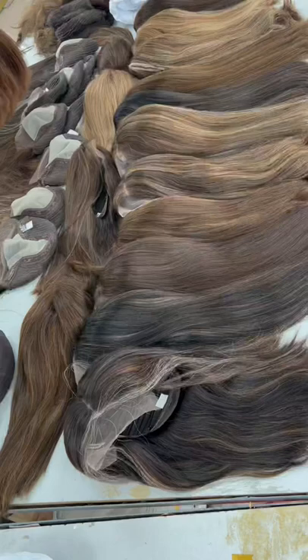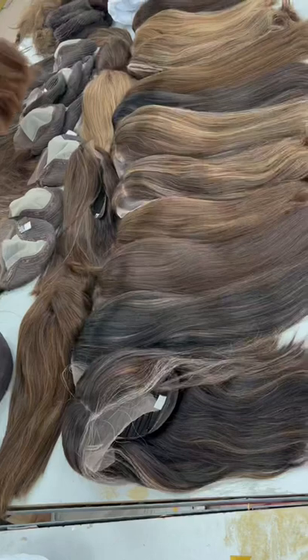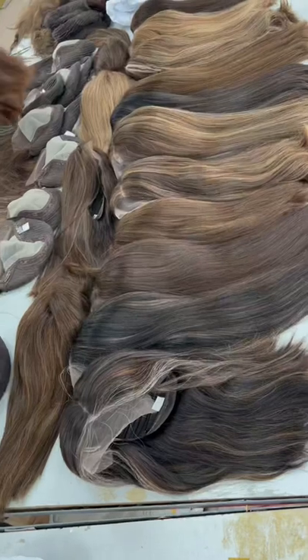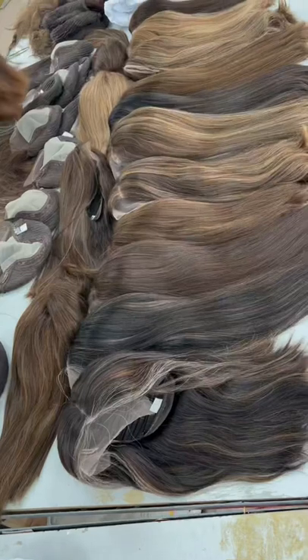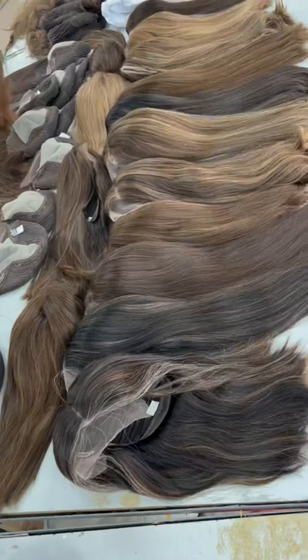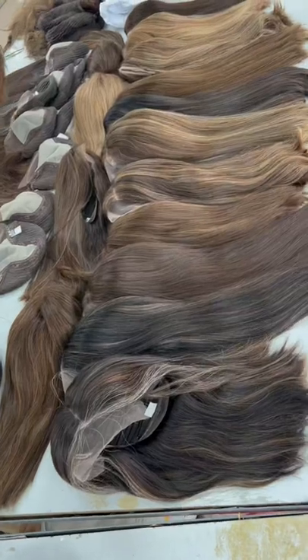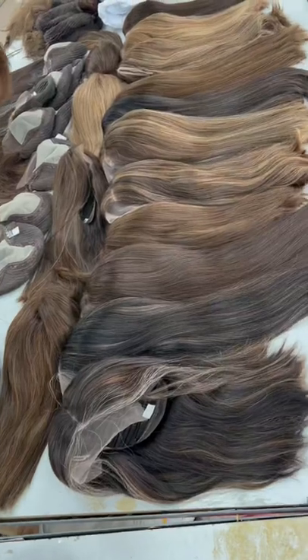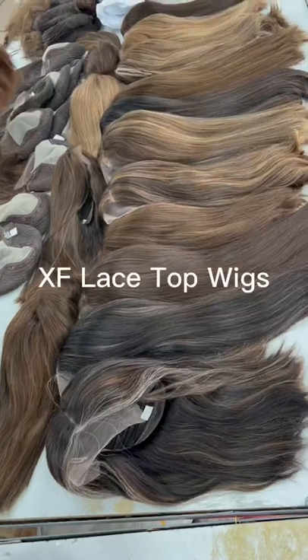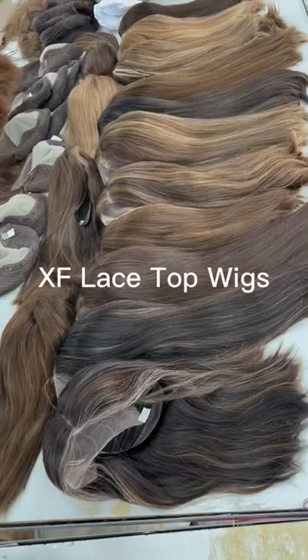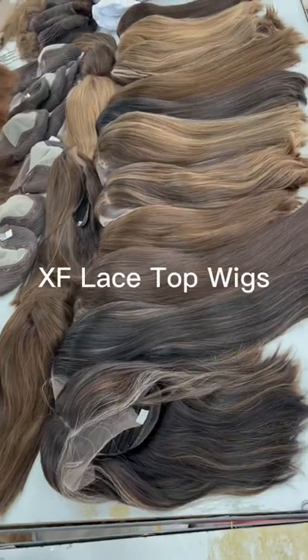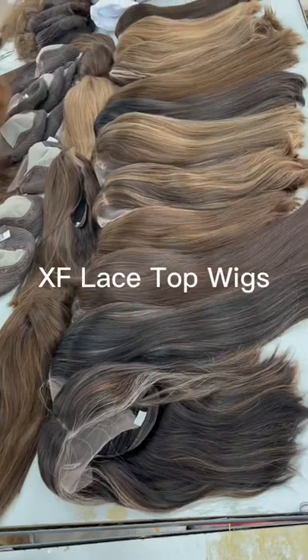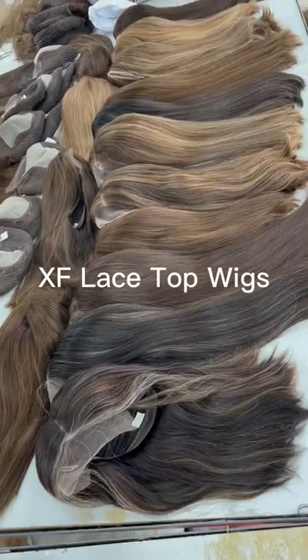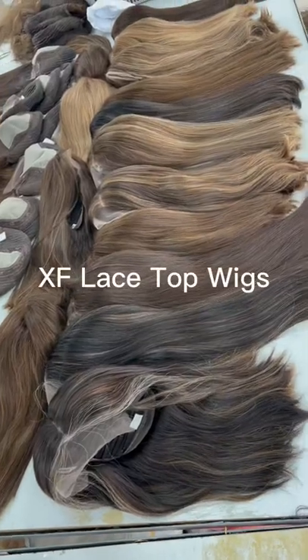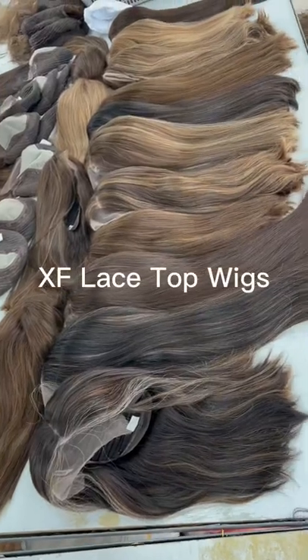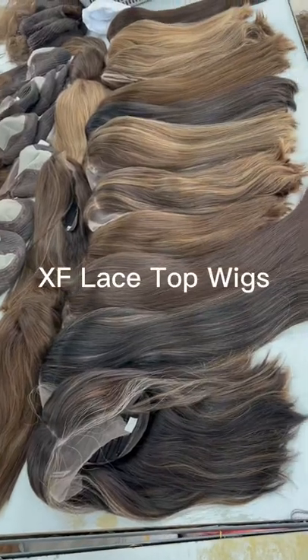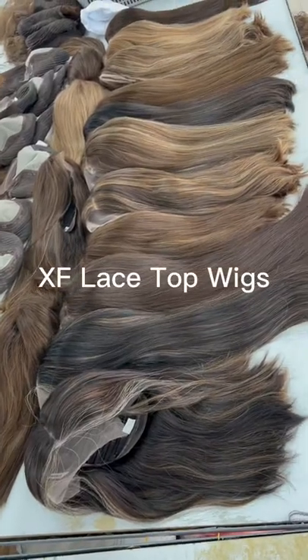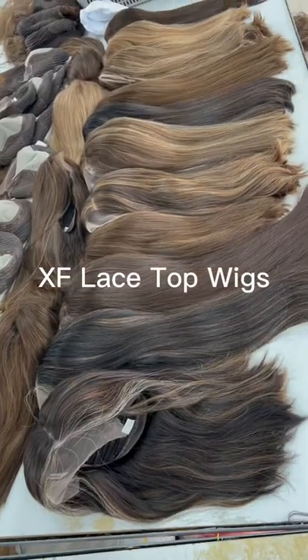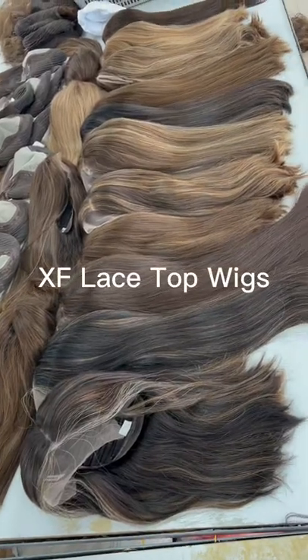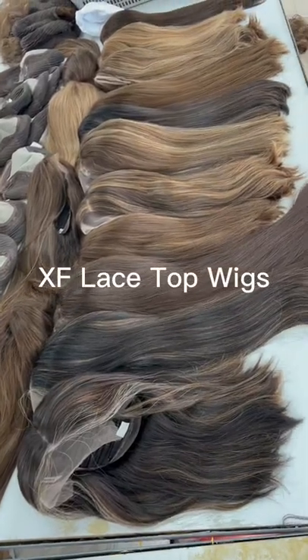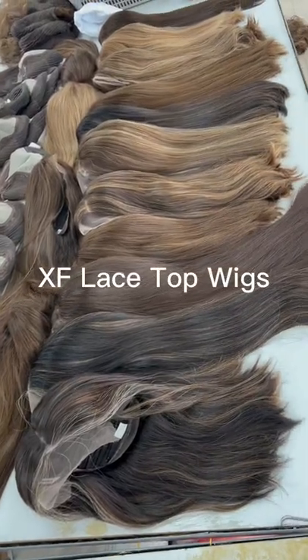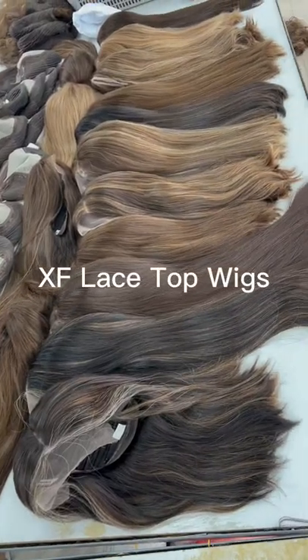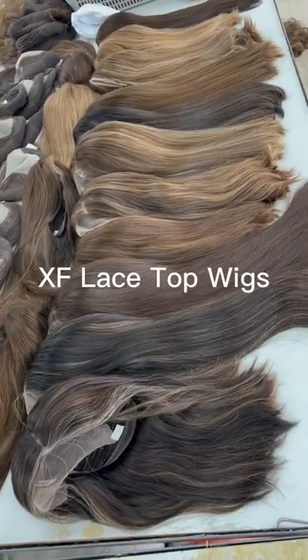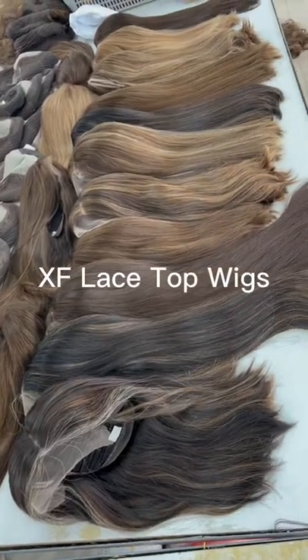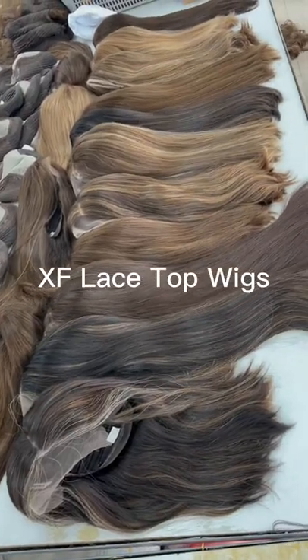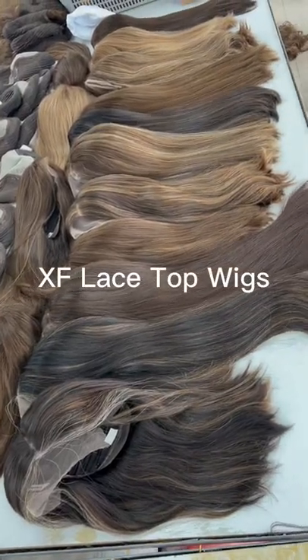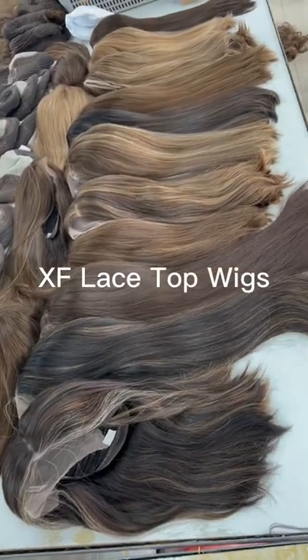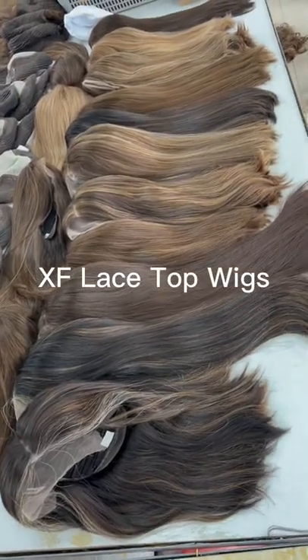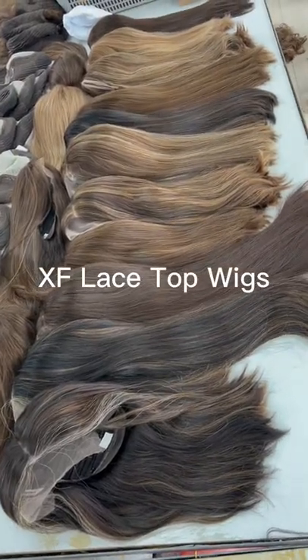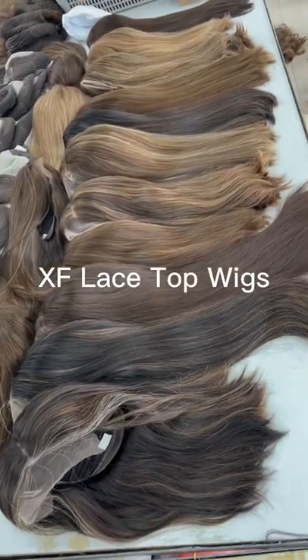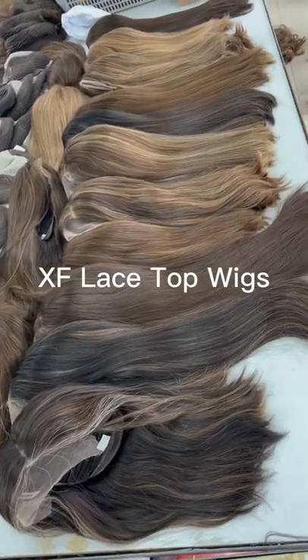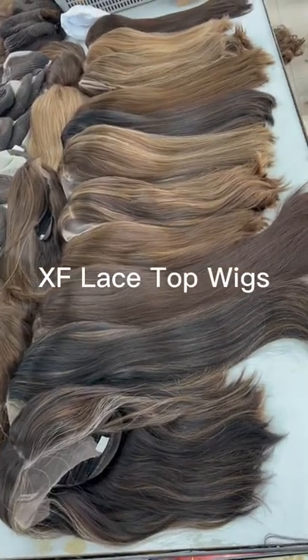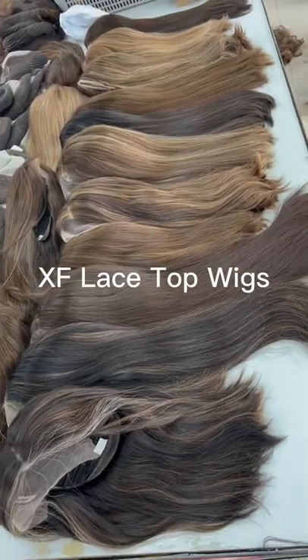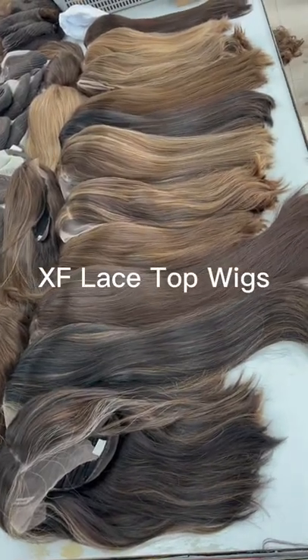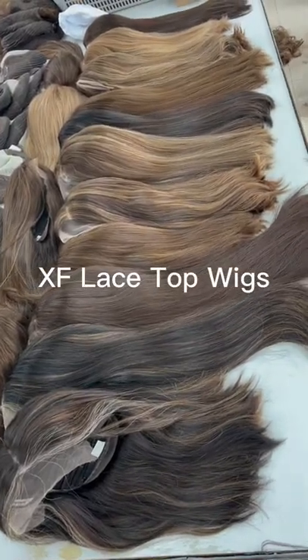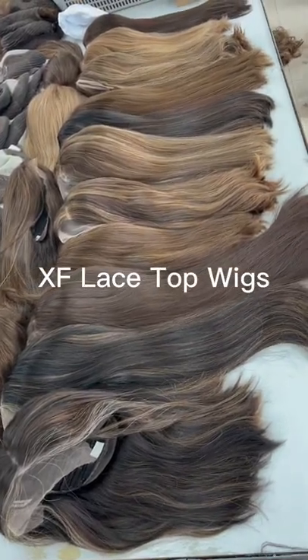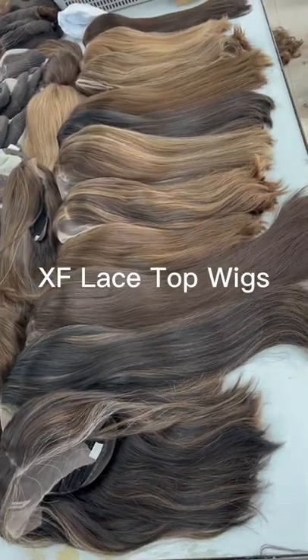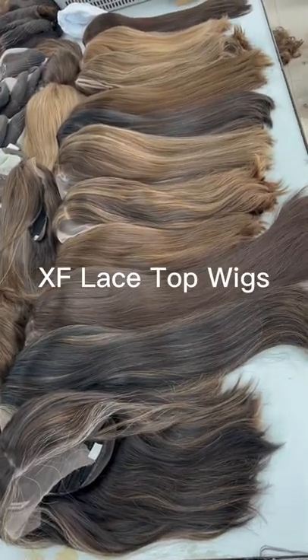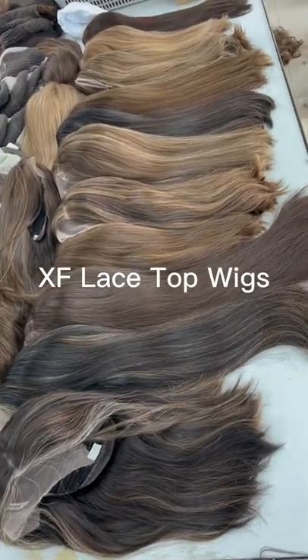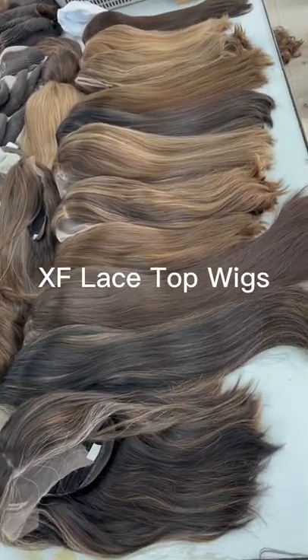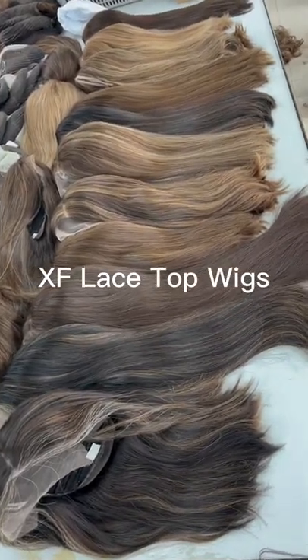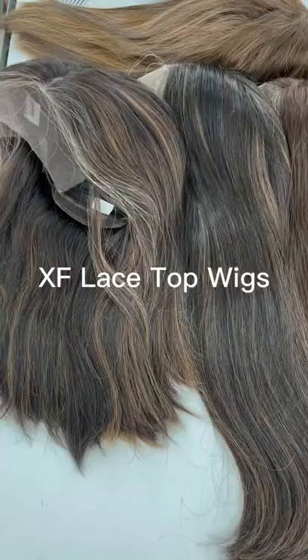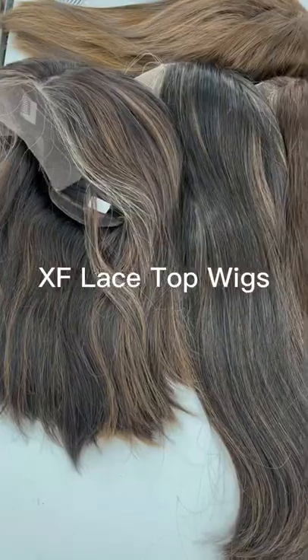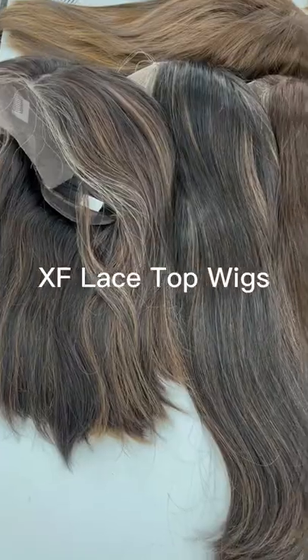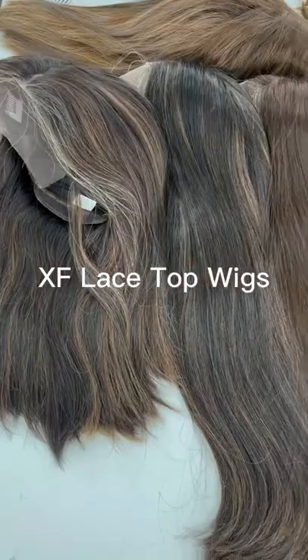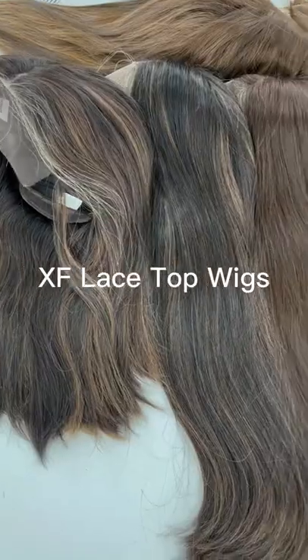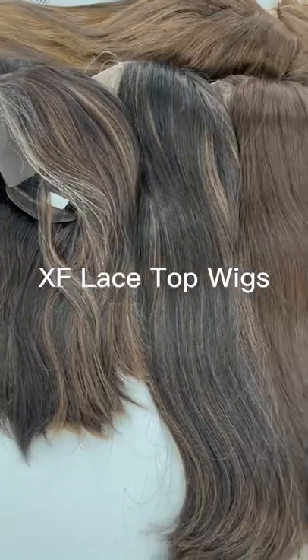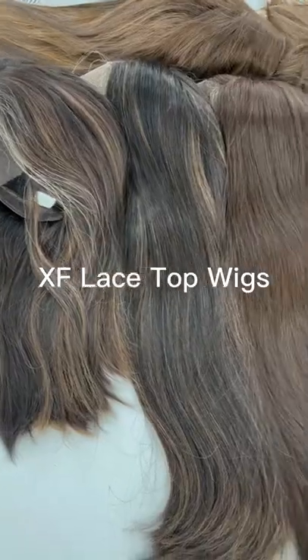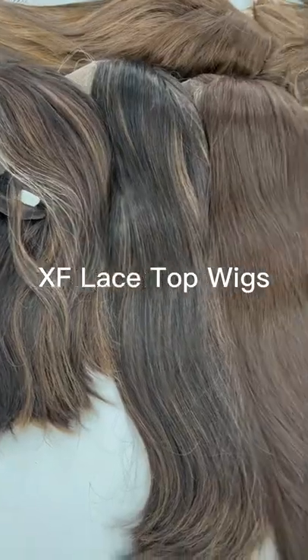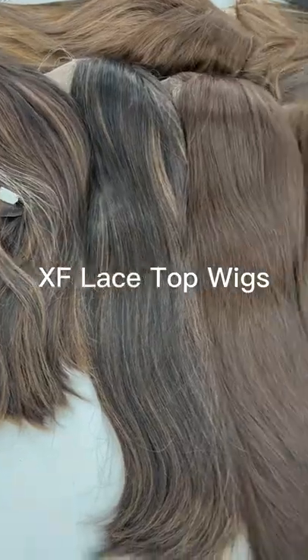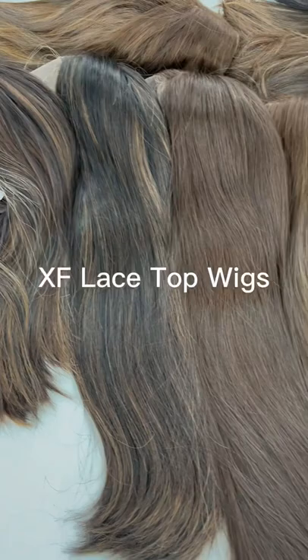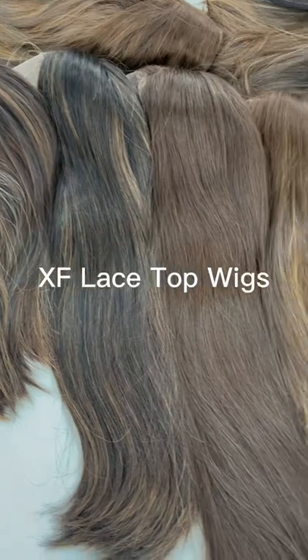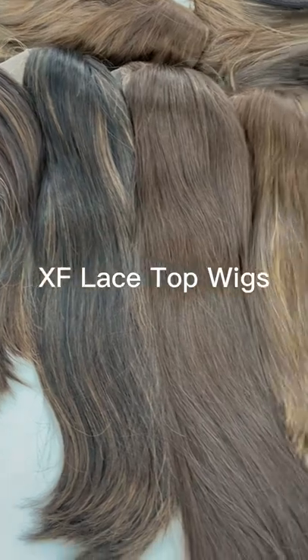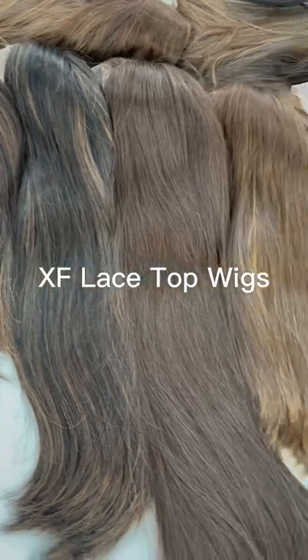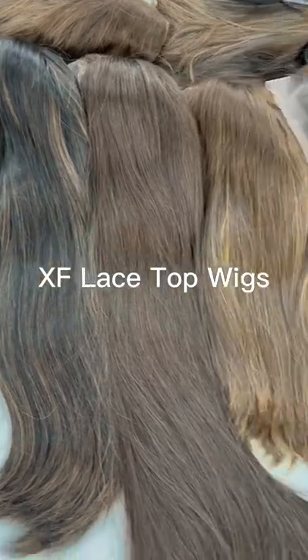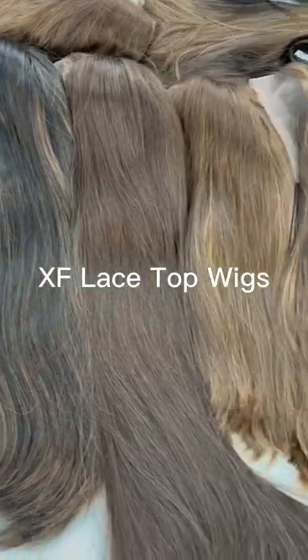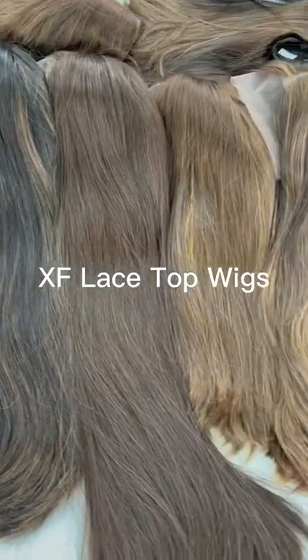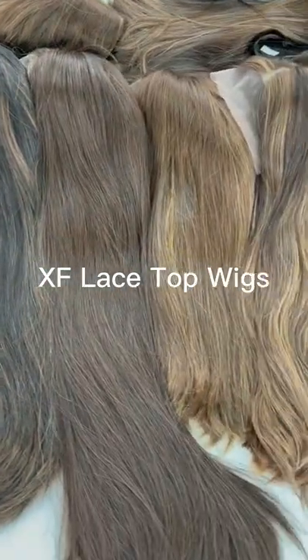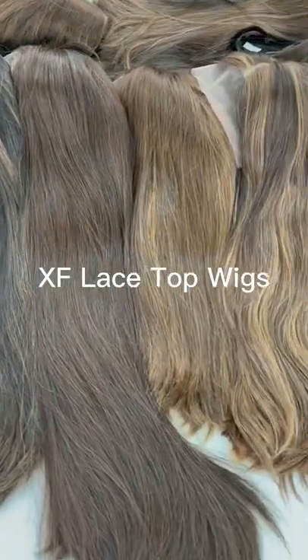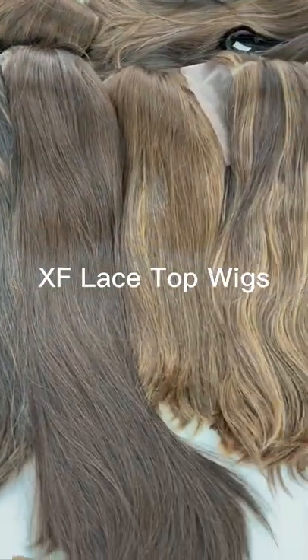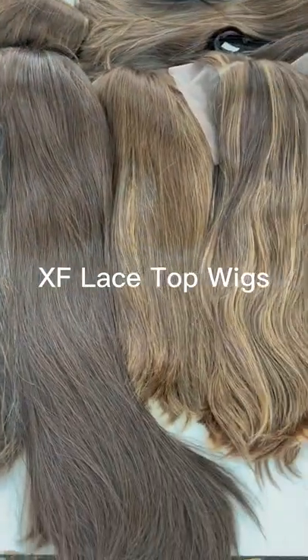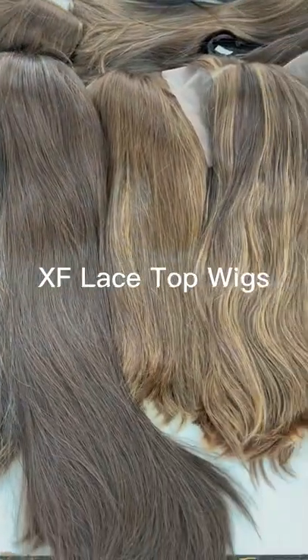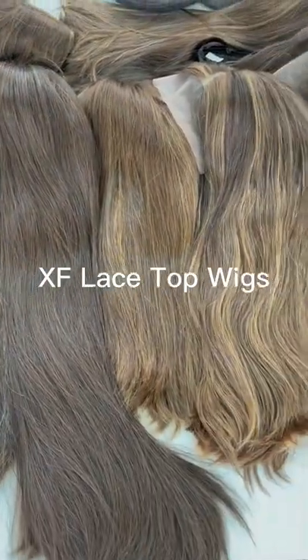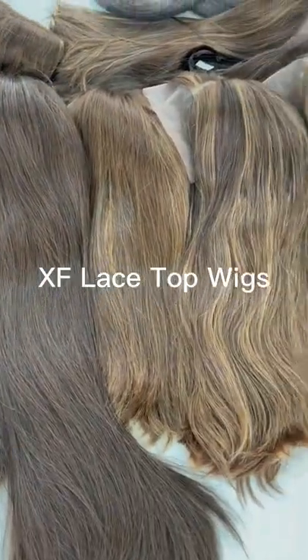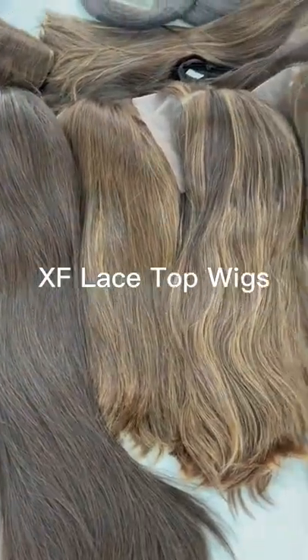Hey guys, Aries here. Today I want to show you our new arrival list top wigs. We have so many gorgeous colors with different hair lengths.